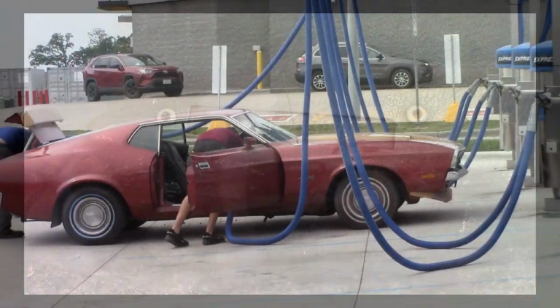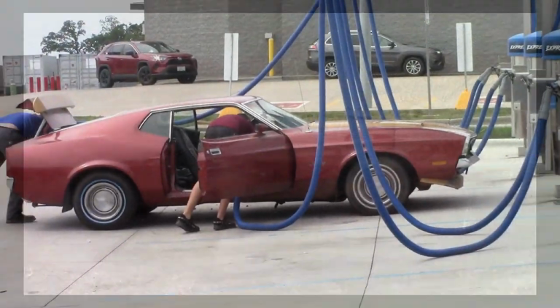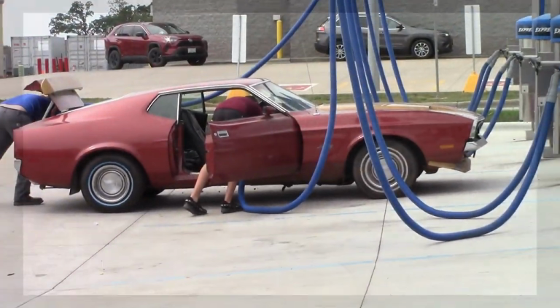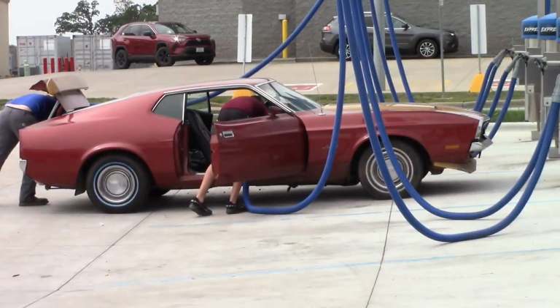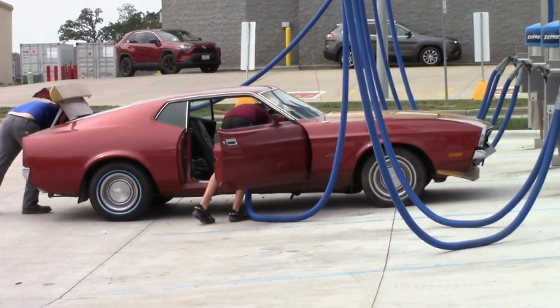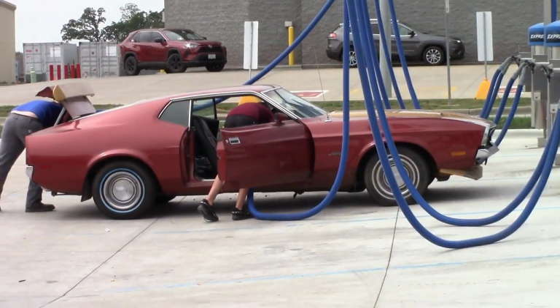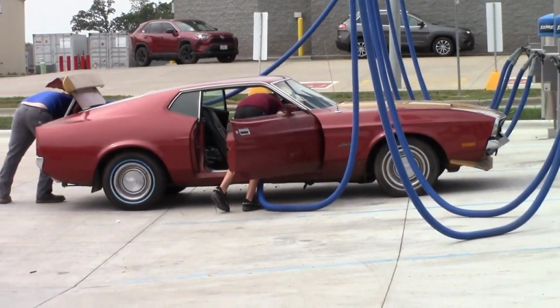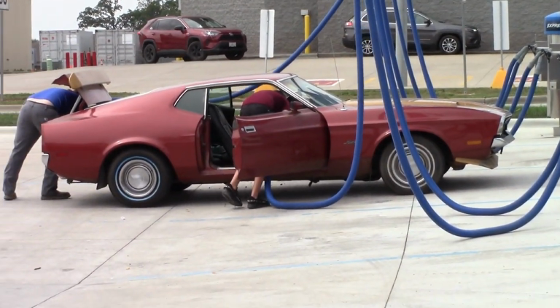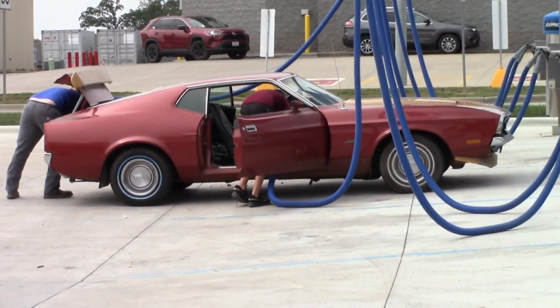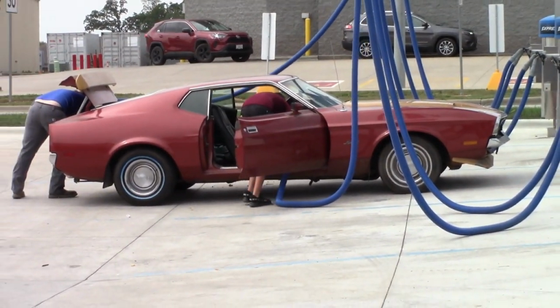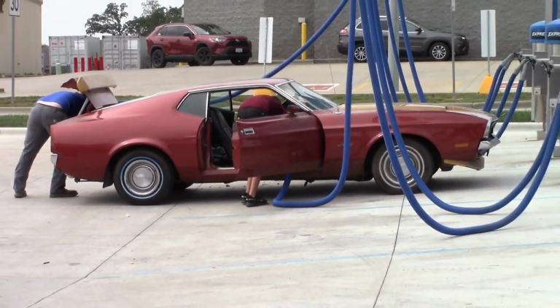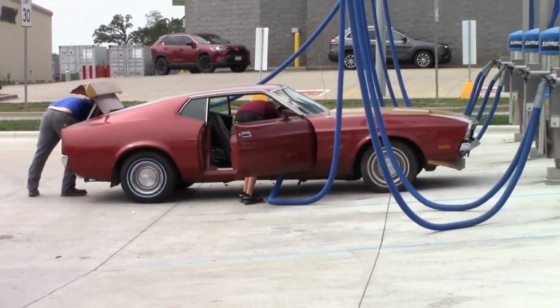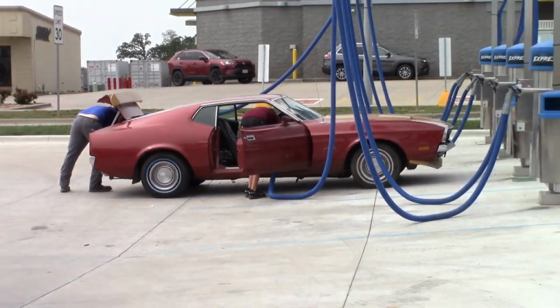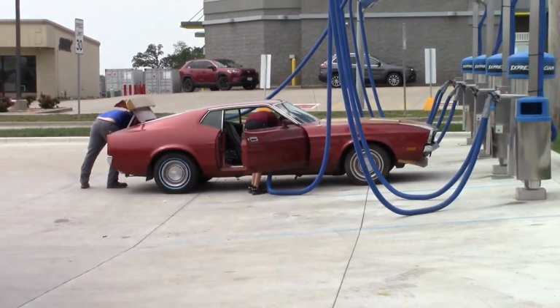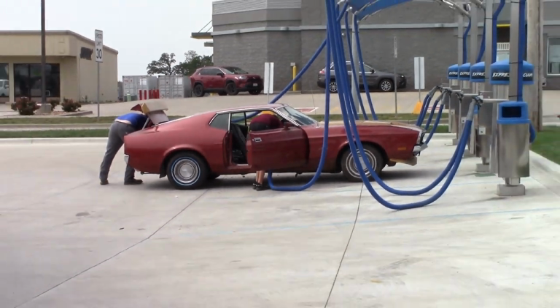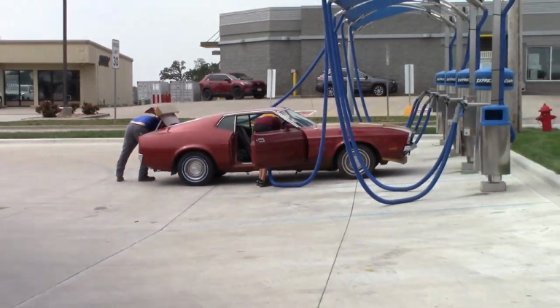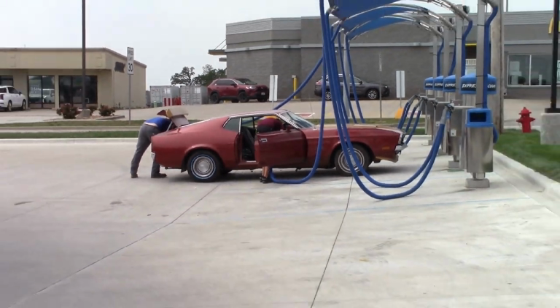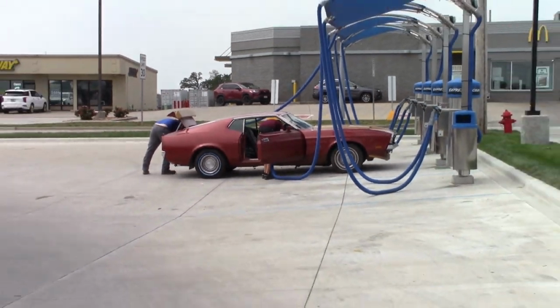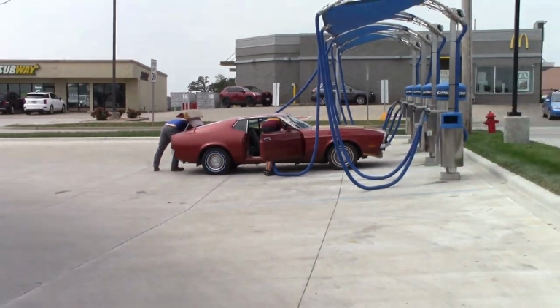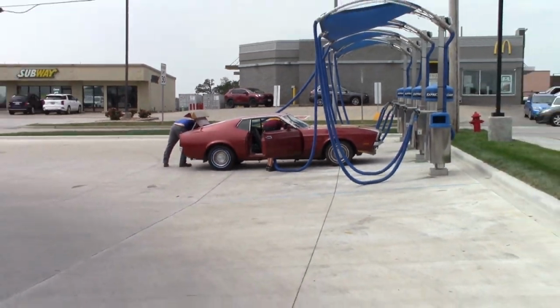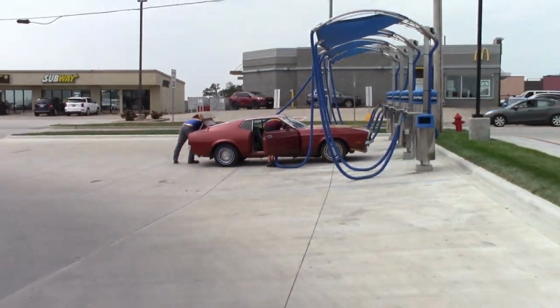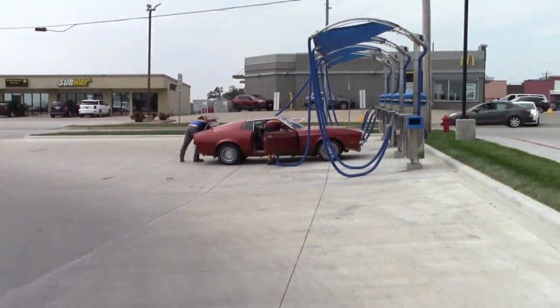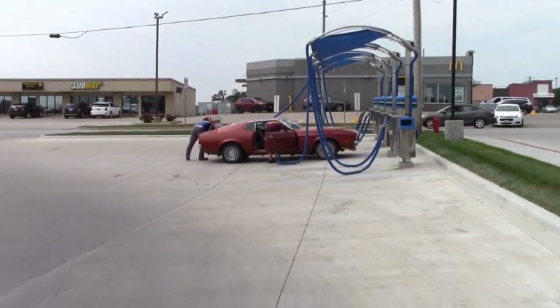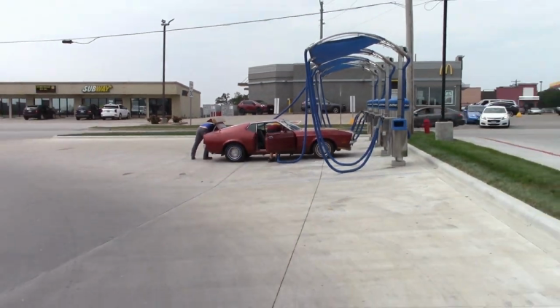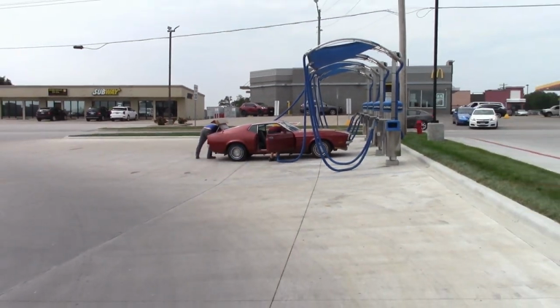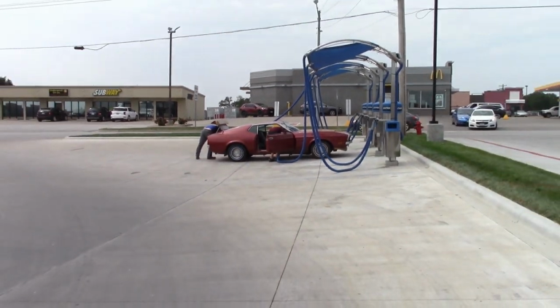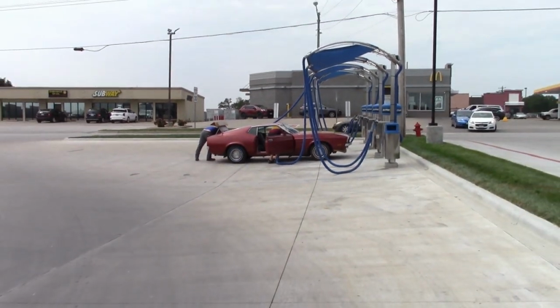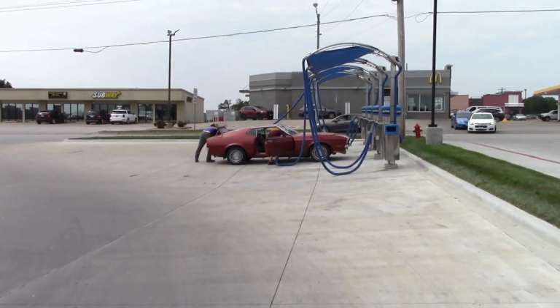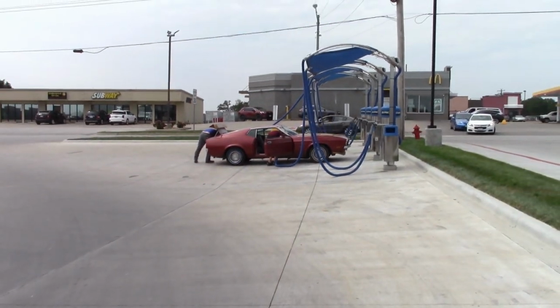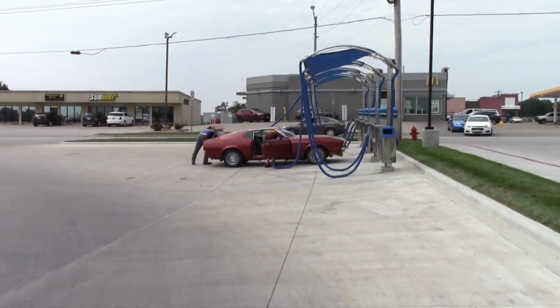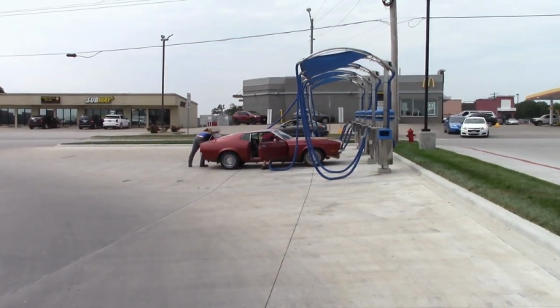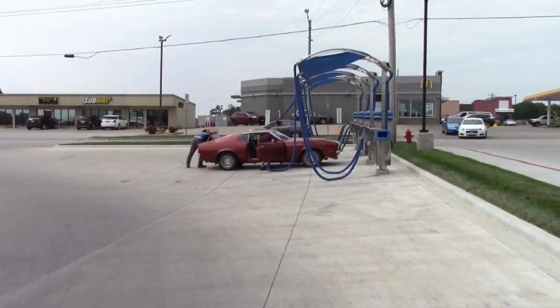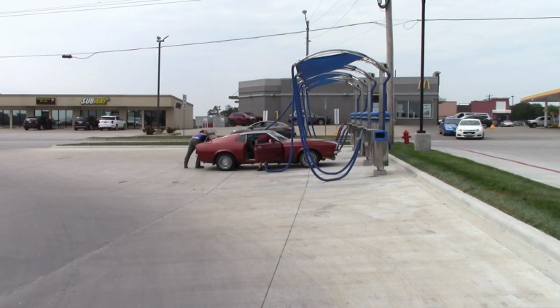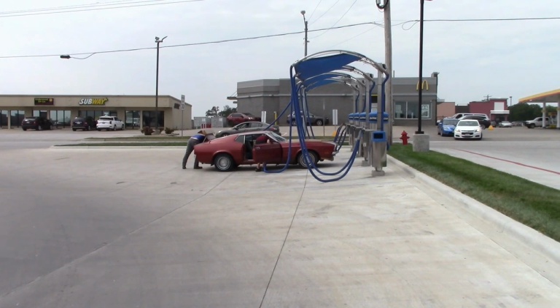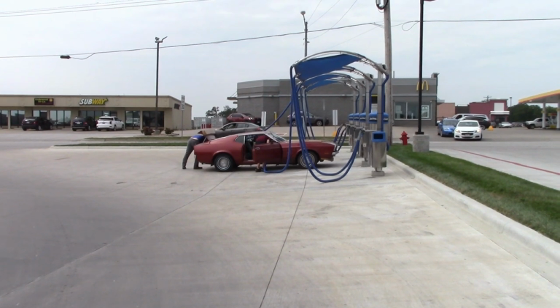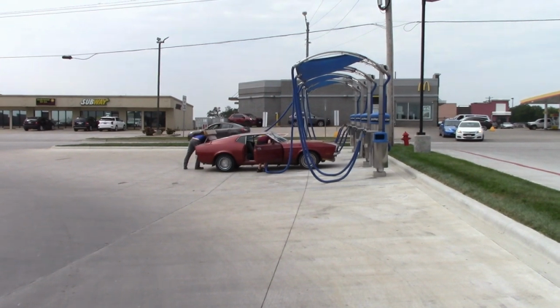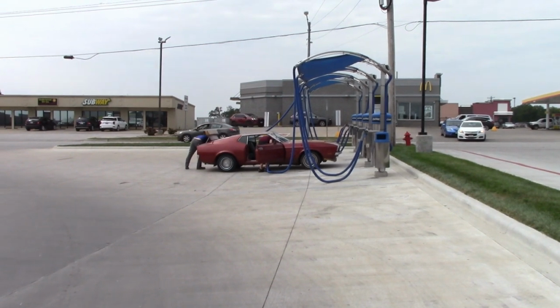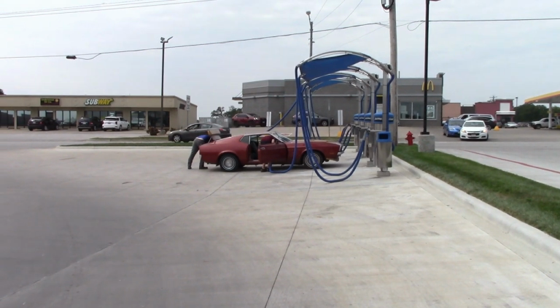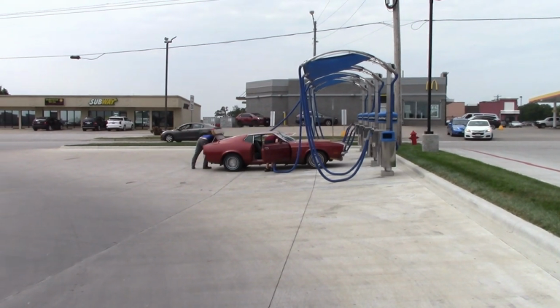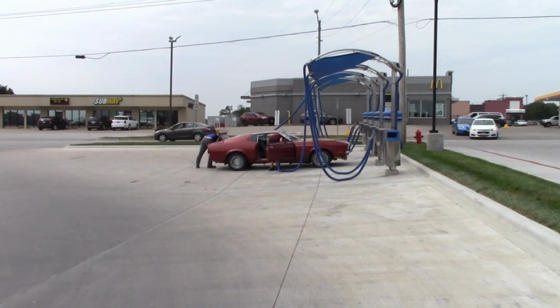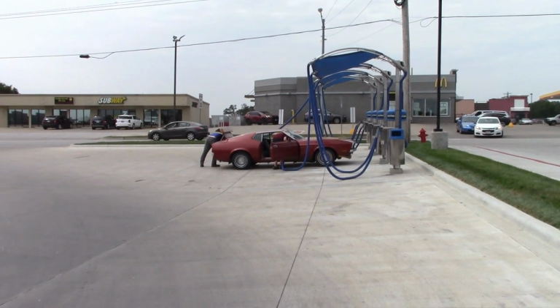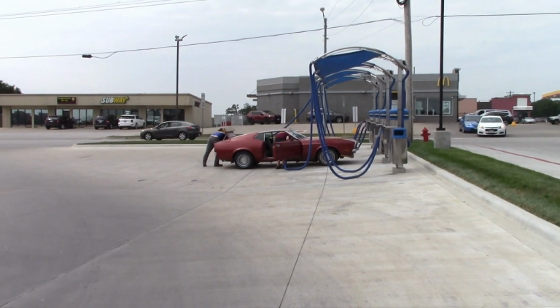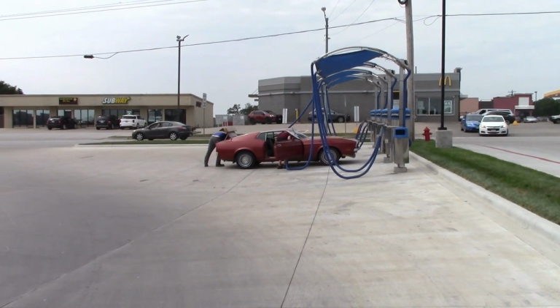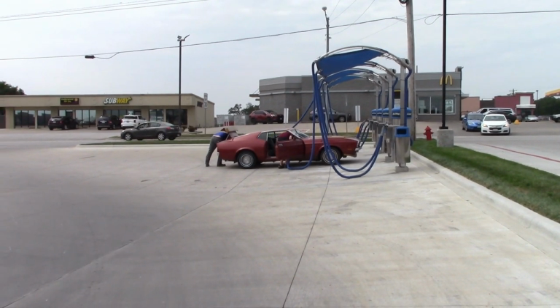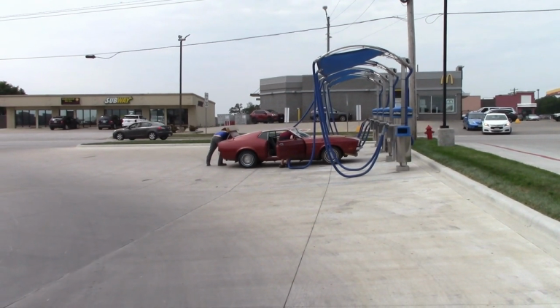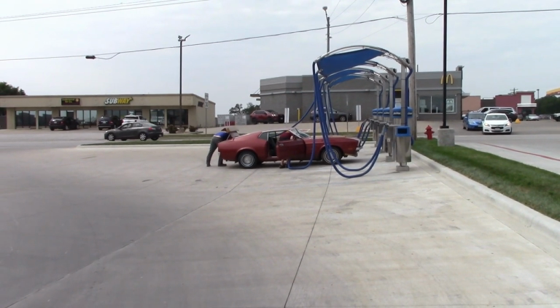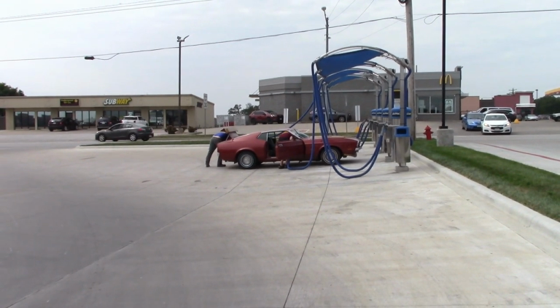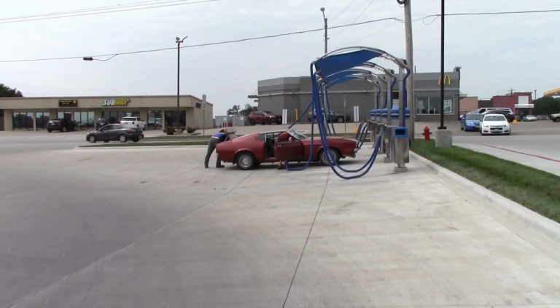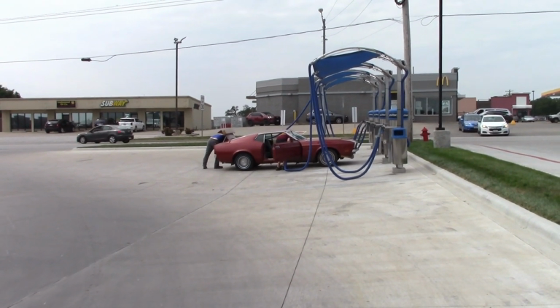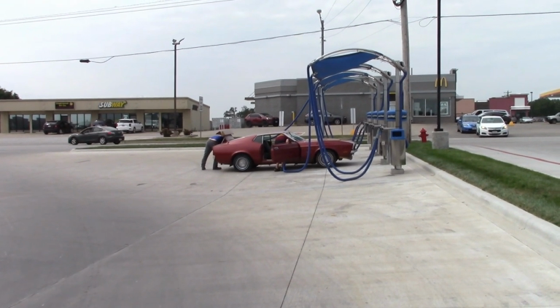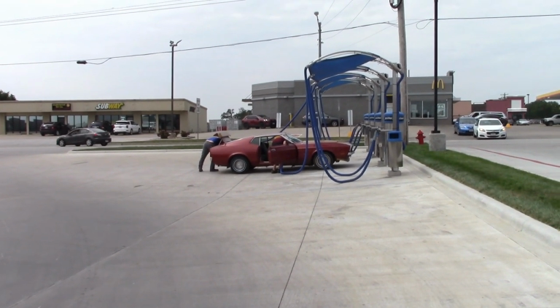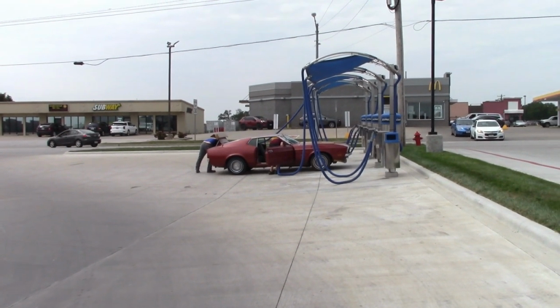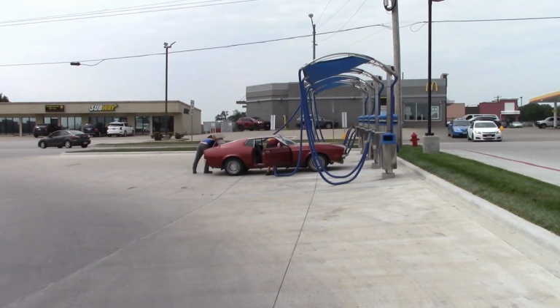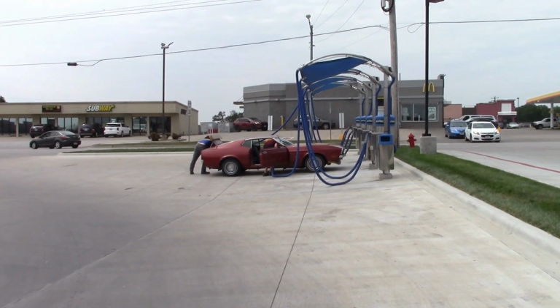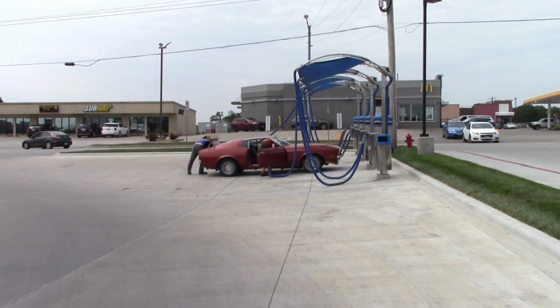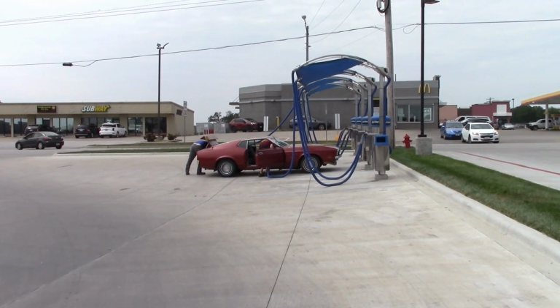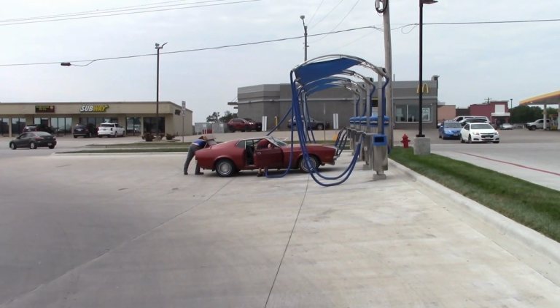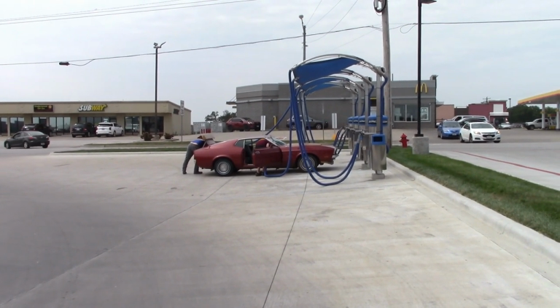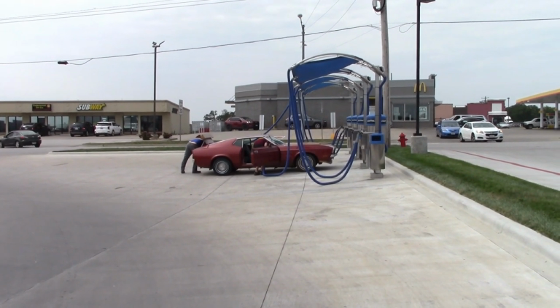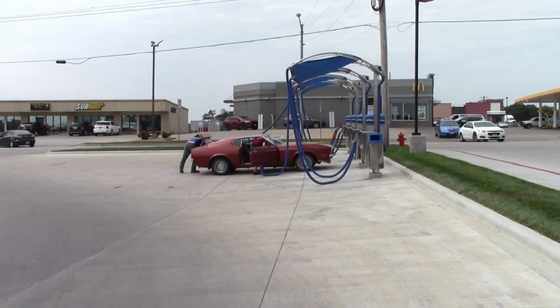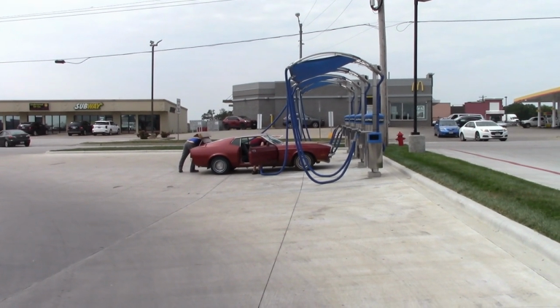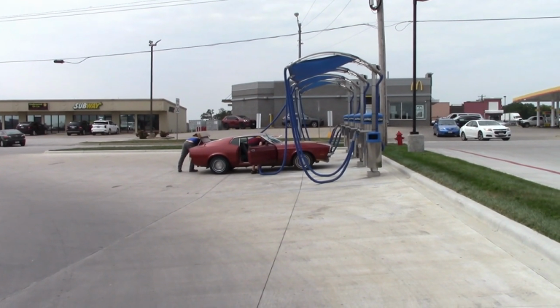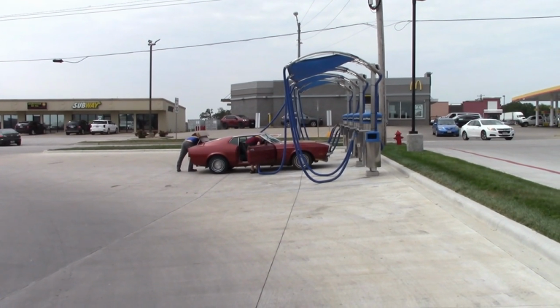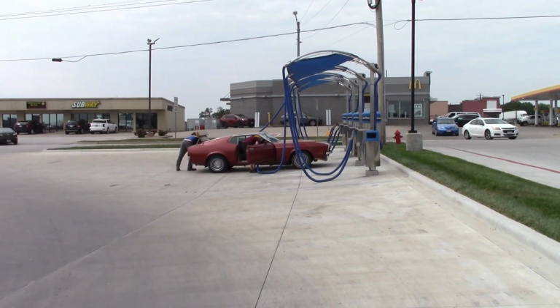Wow, I just seen this cool car. Look at it. I'm going to see if I can get up close and get some more pictures of it.